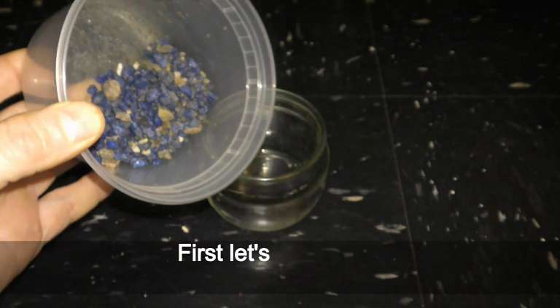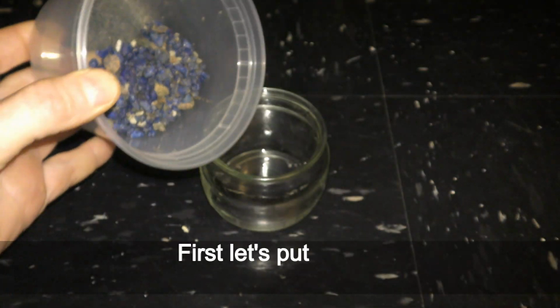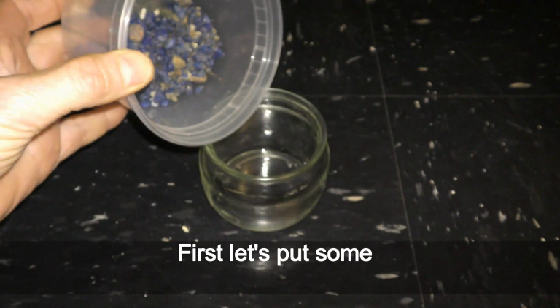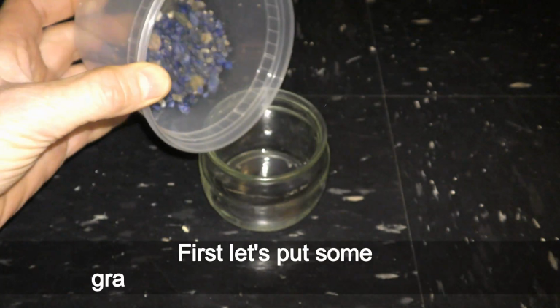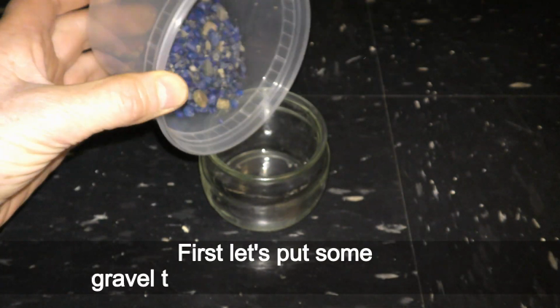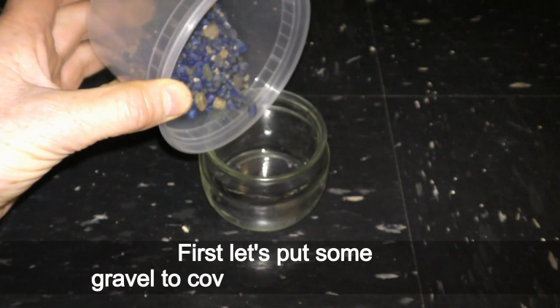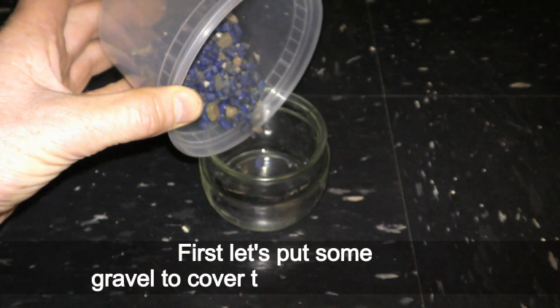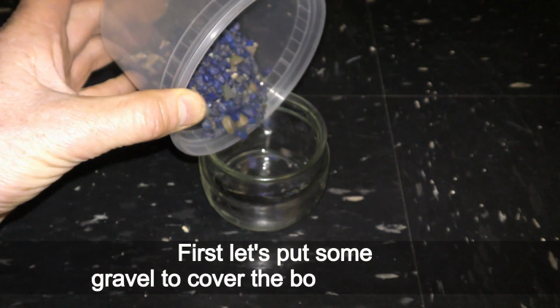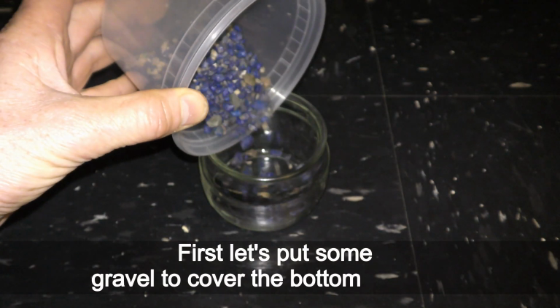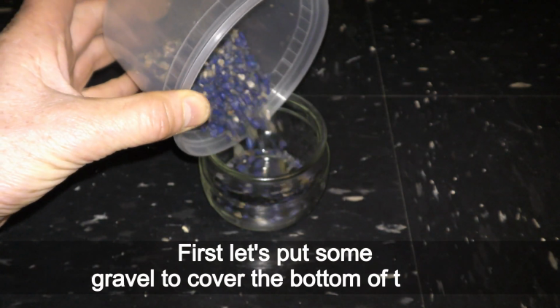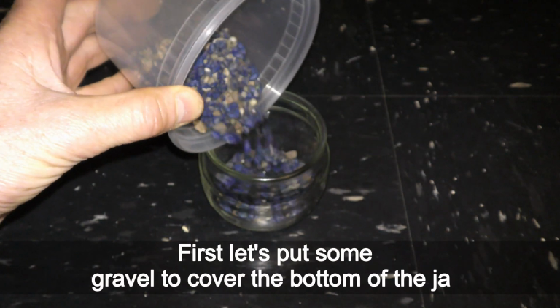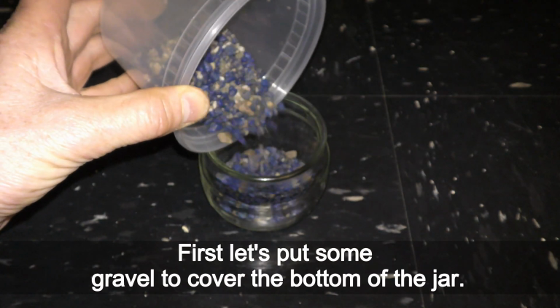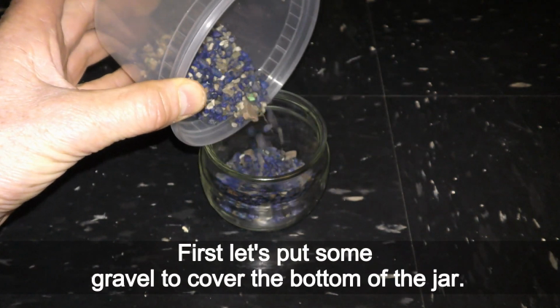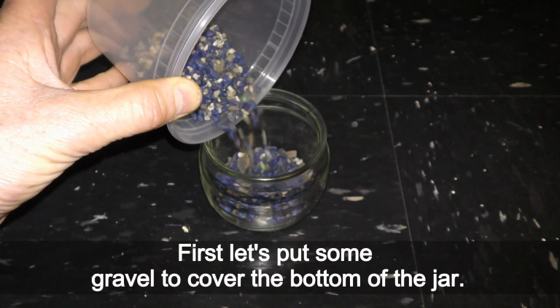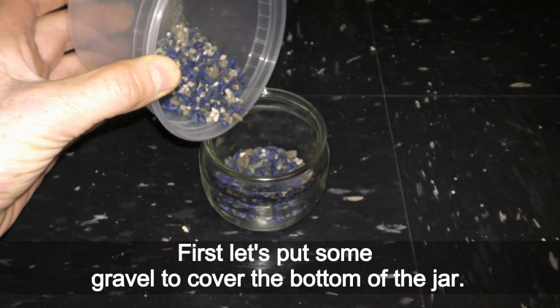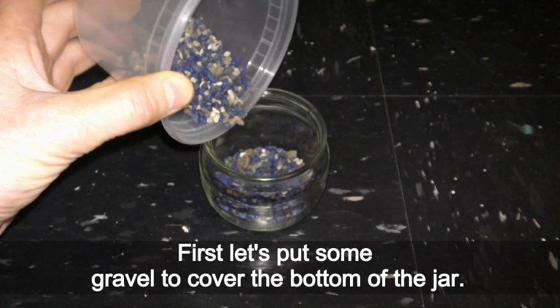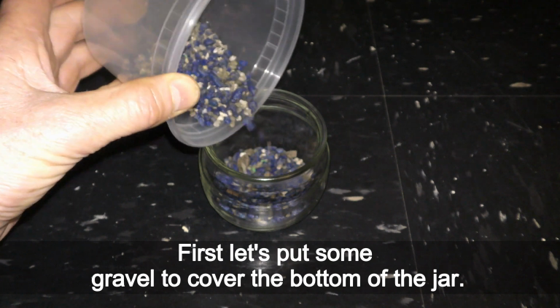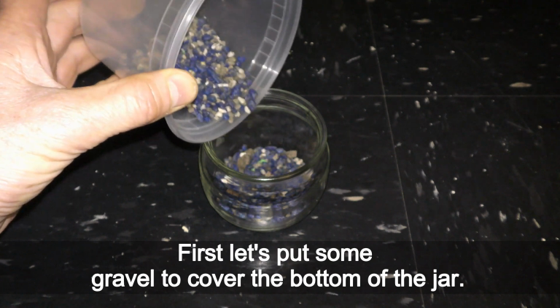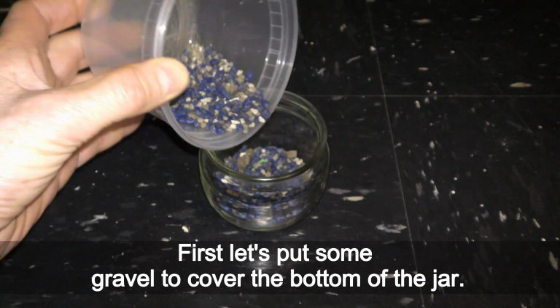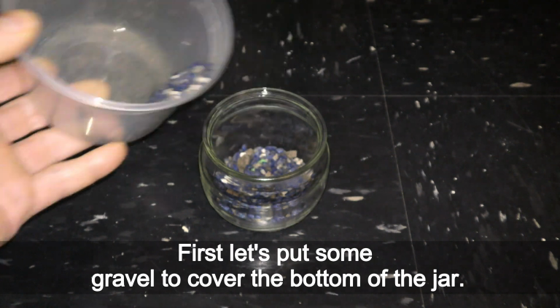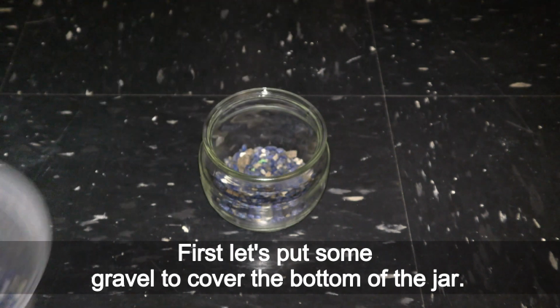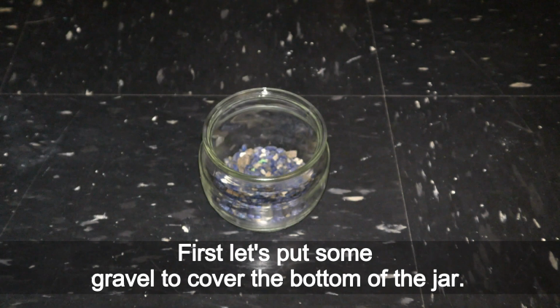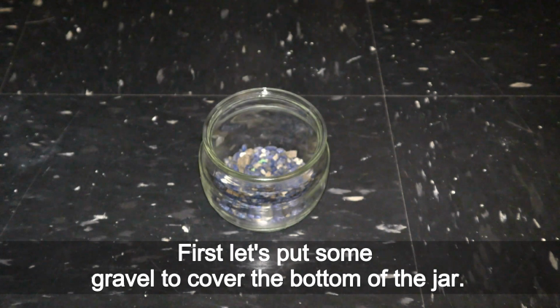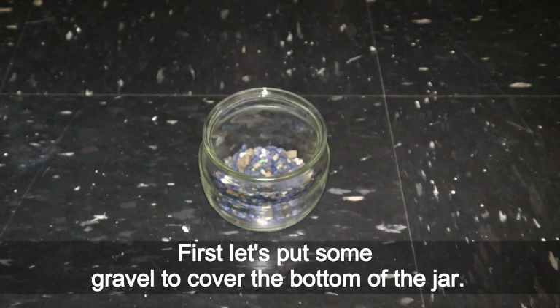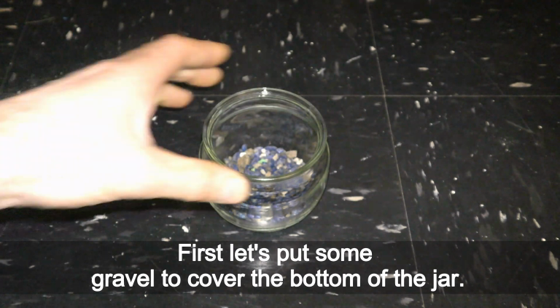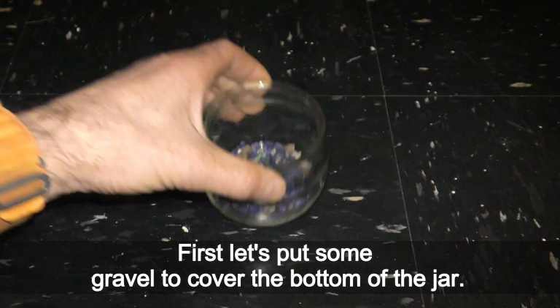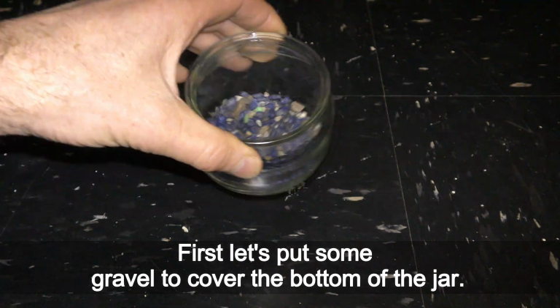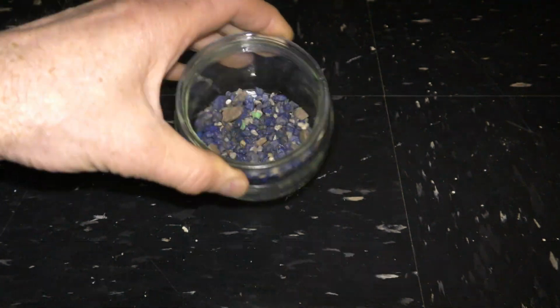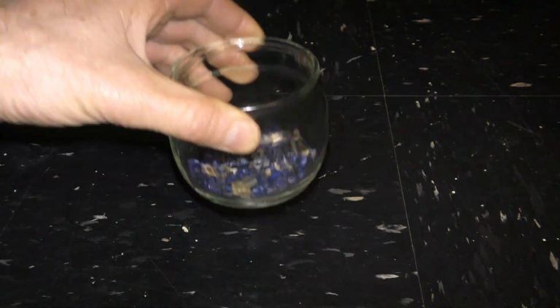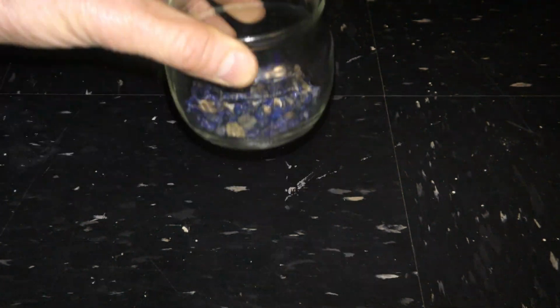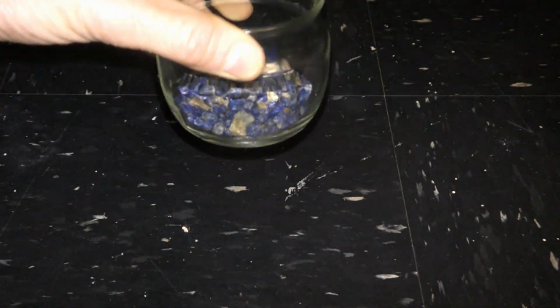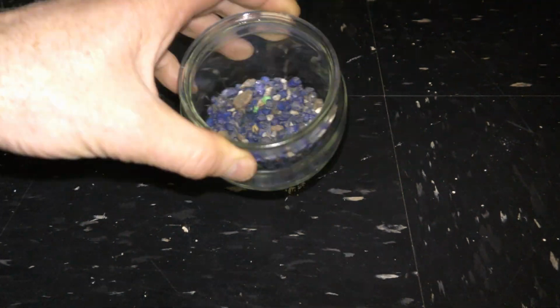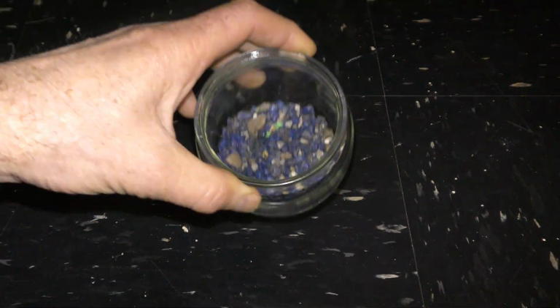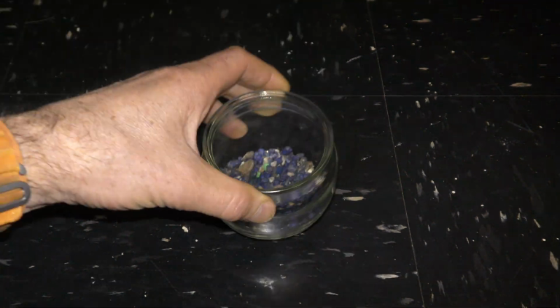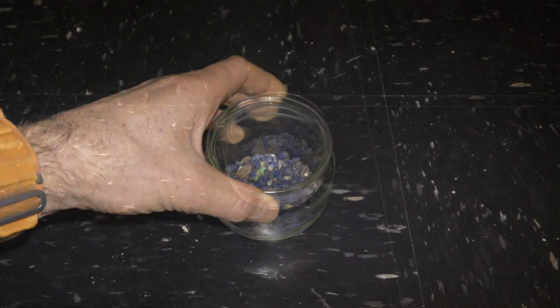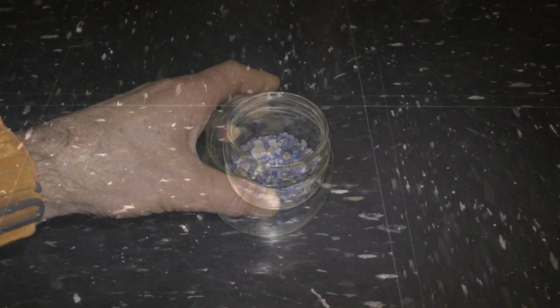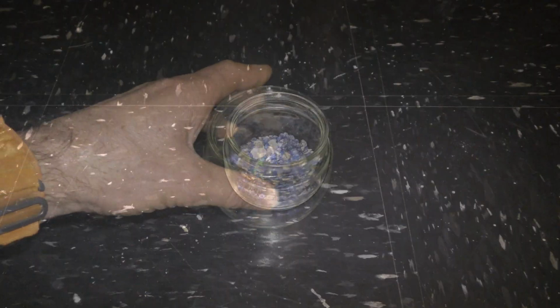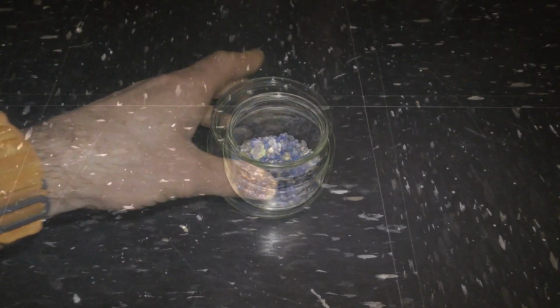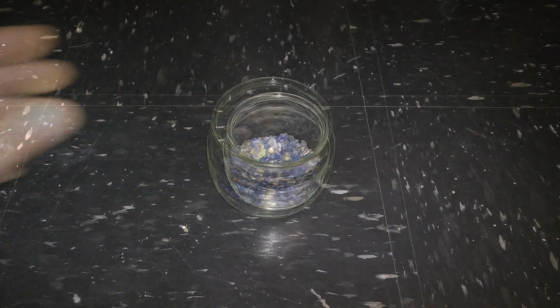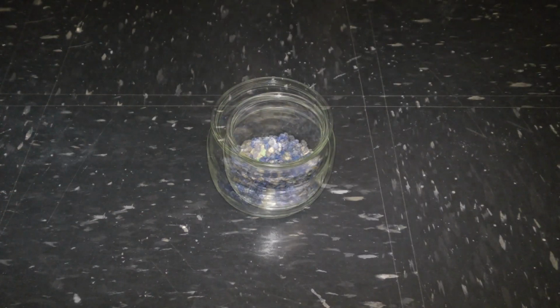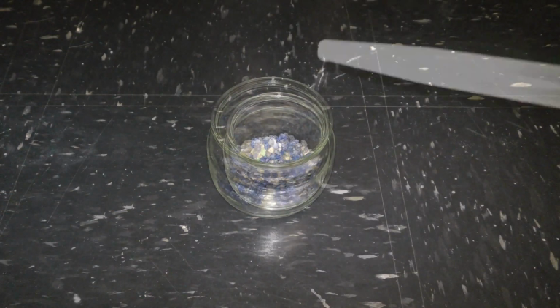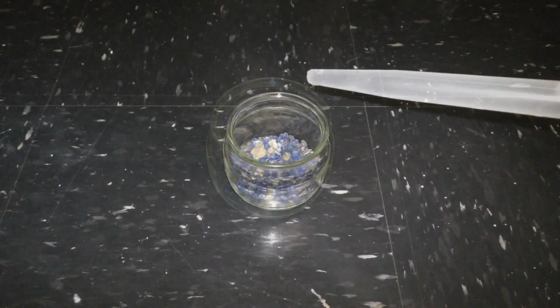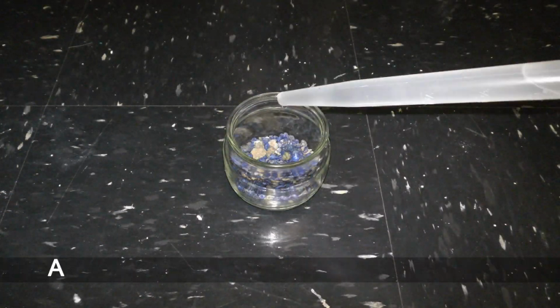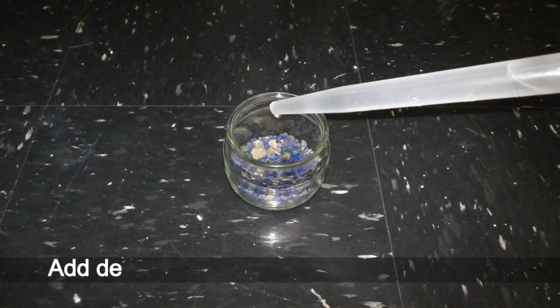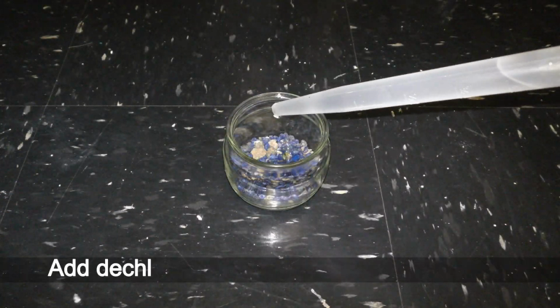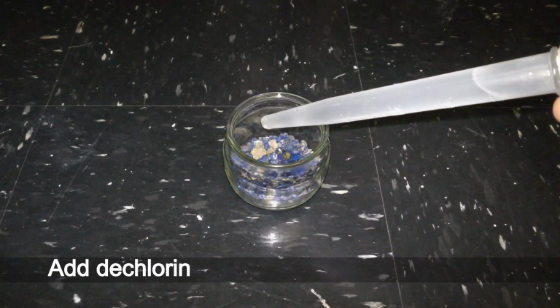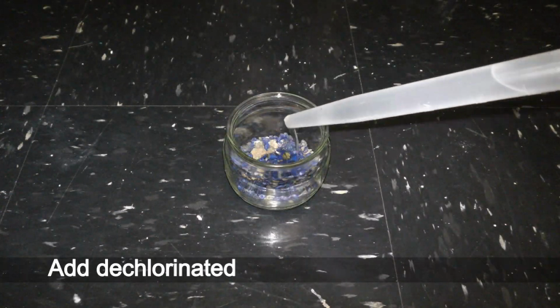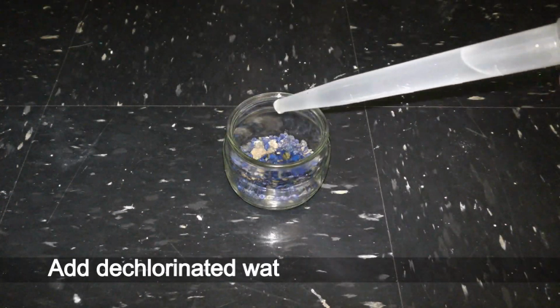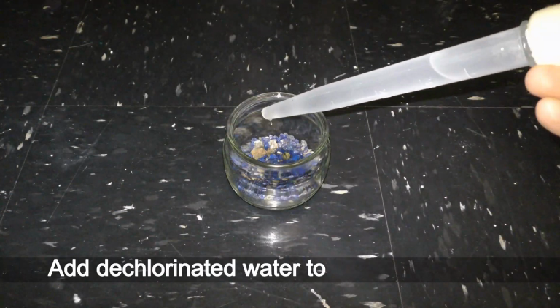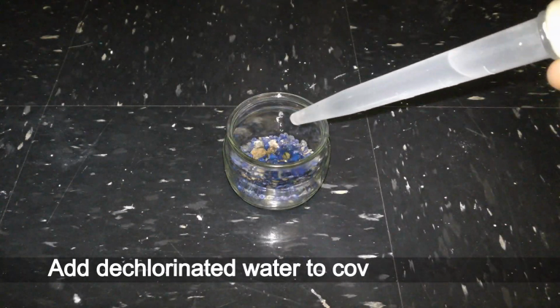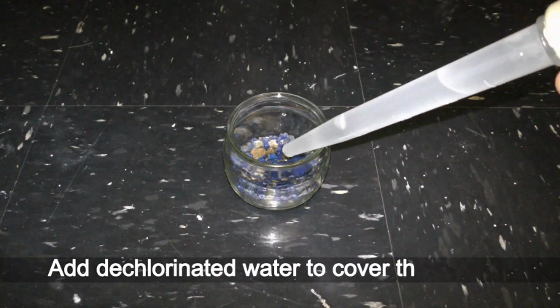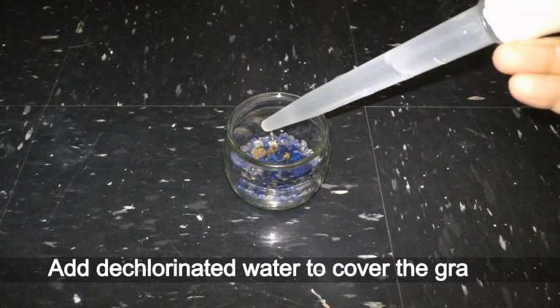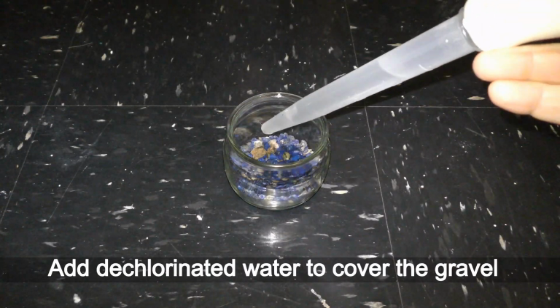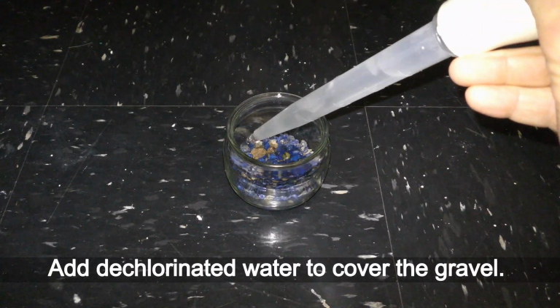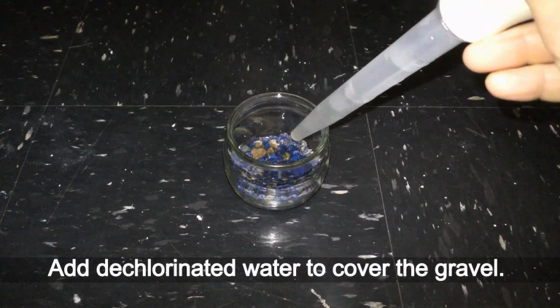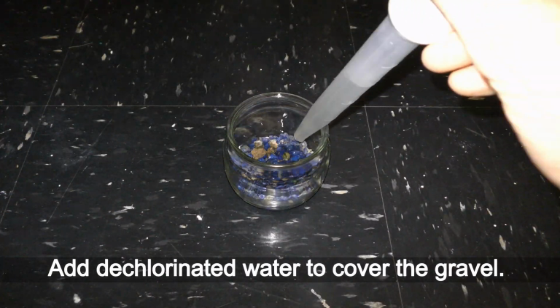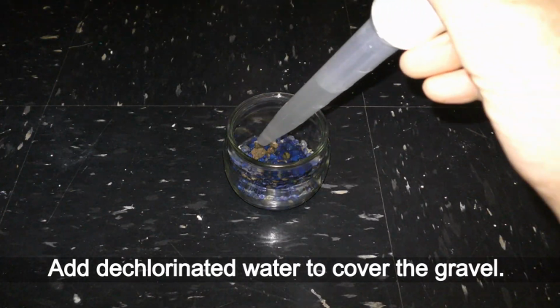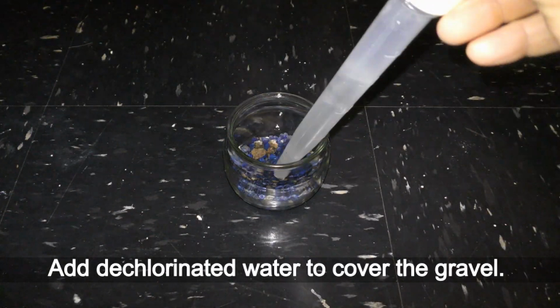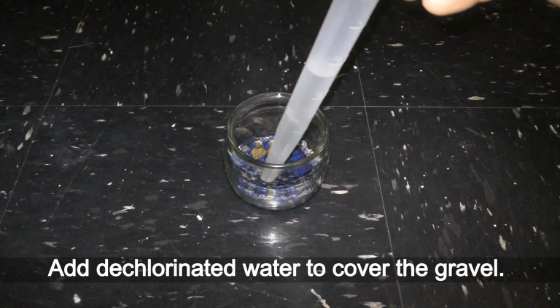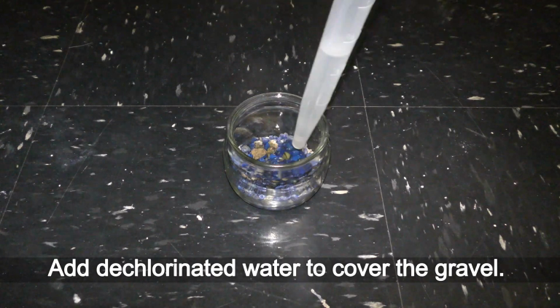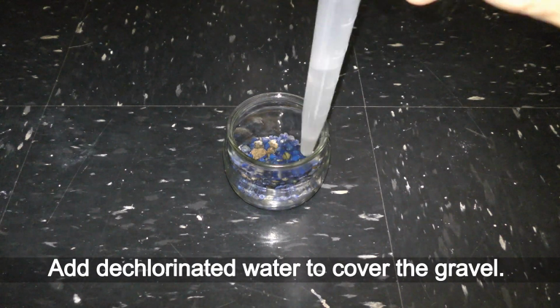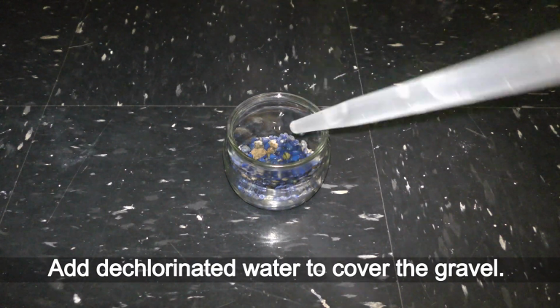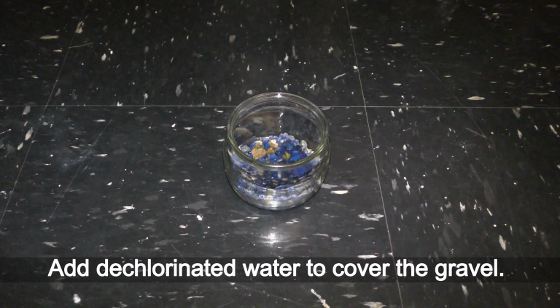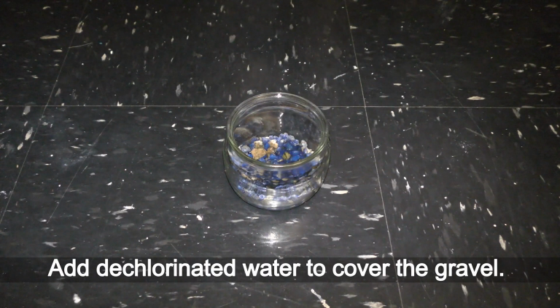First, let's put some gravel to cover the bottom of the jar. Add dechlorinated water to cover the gravel.